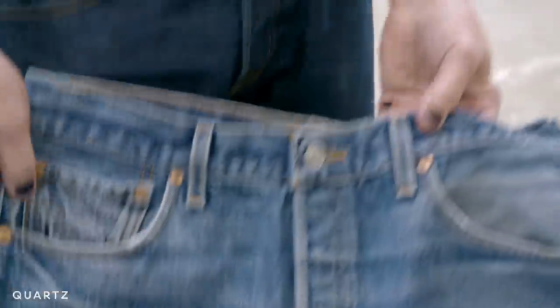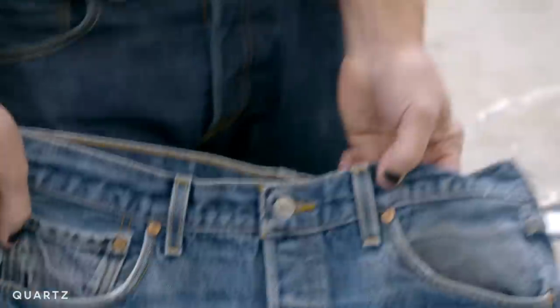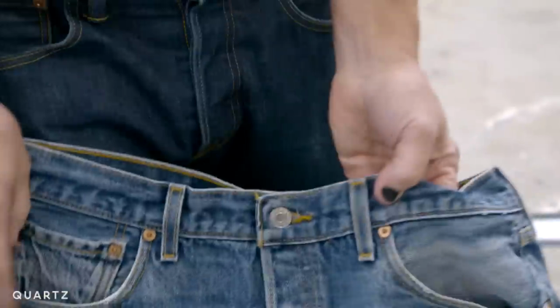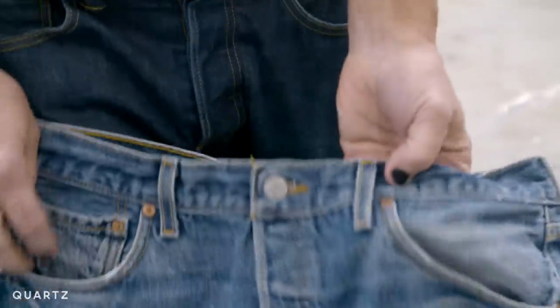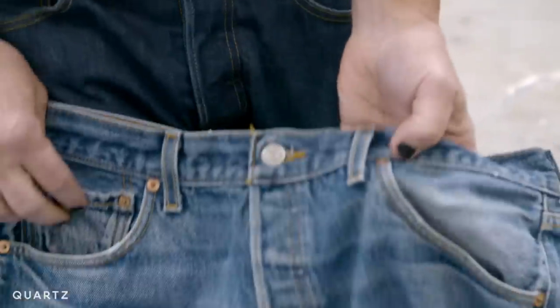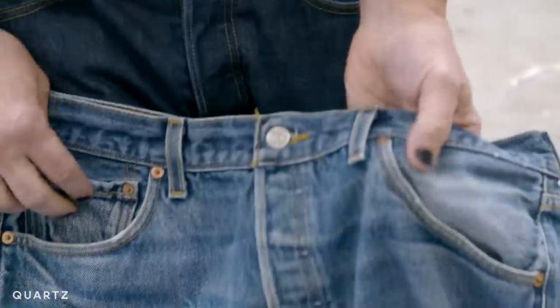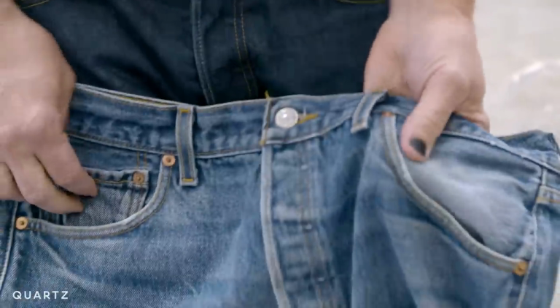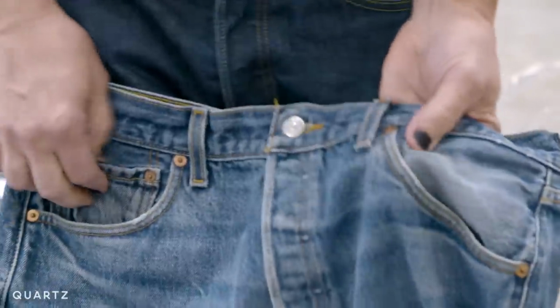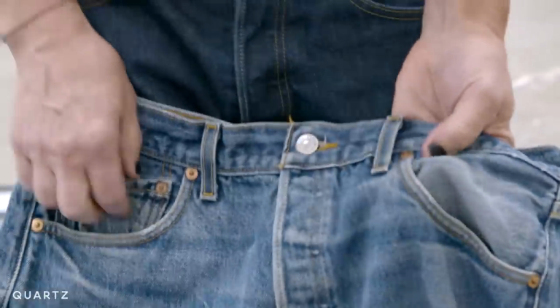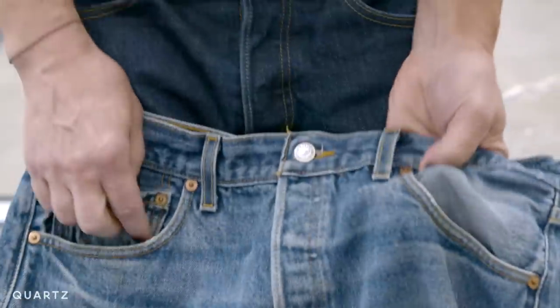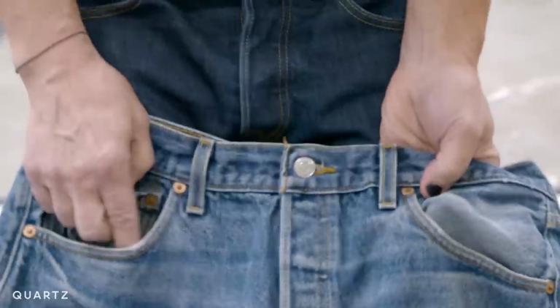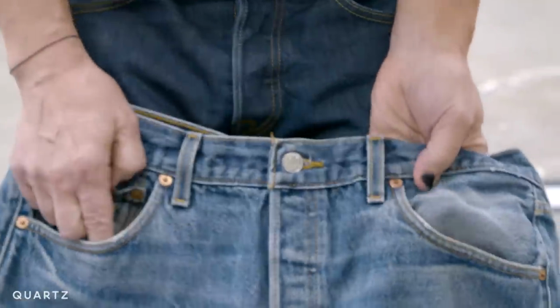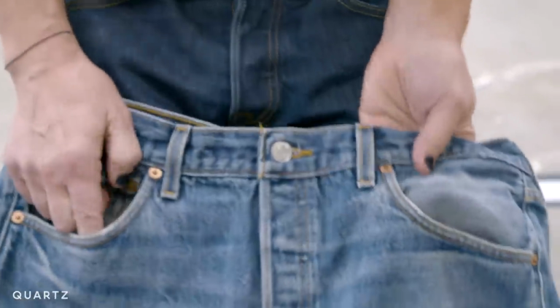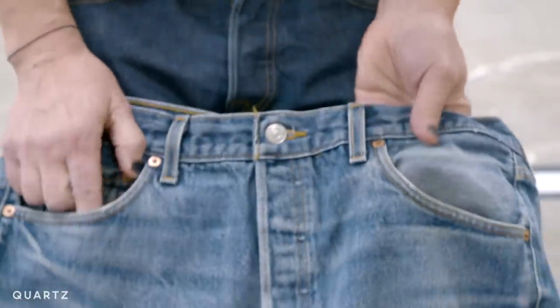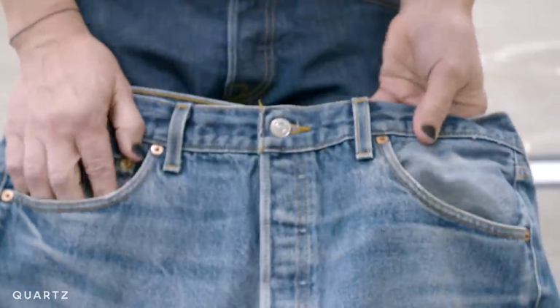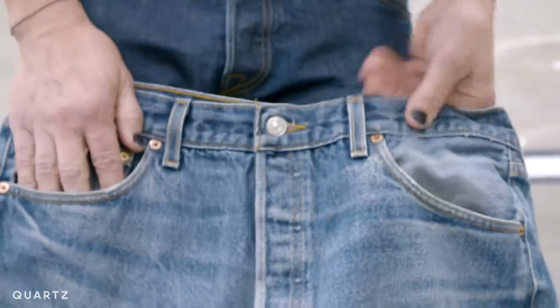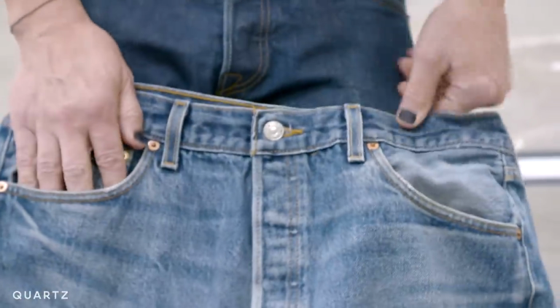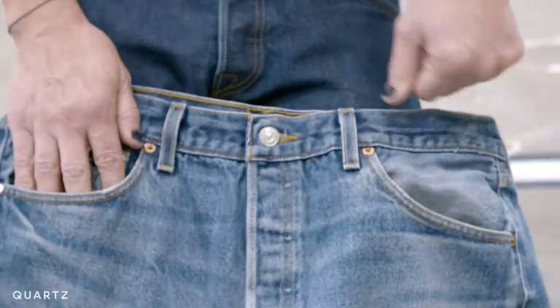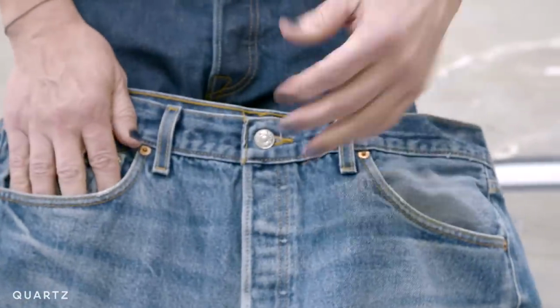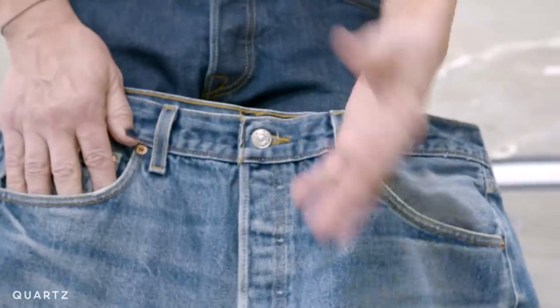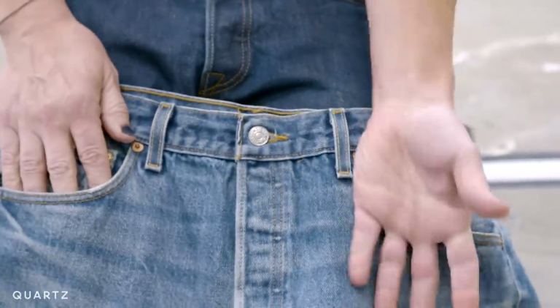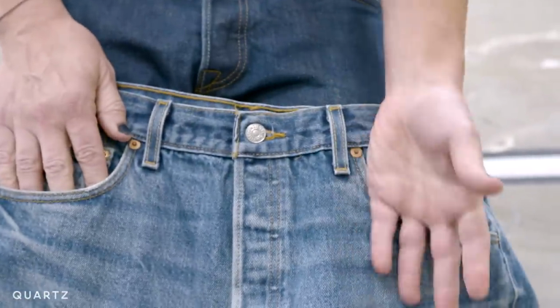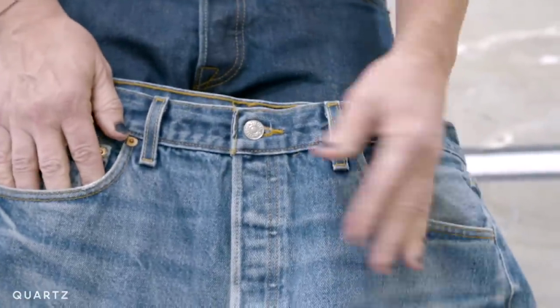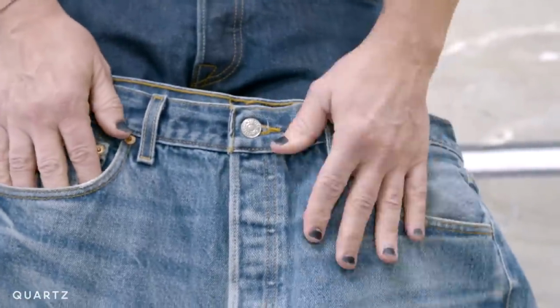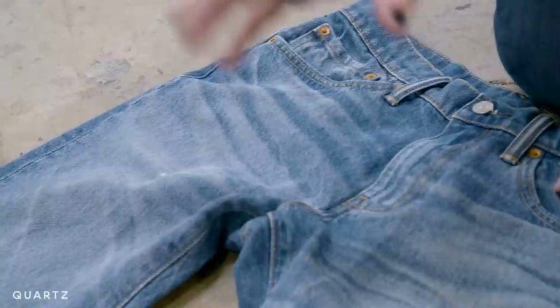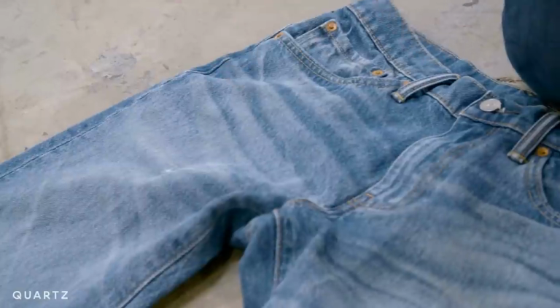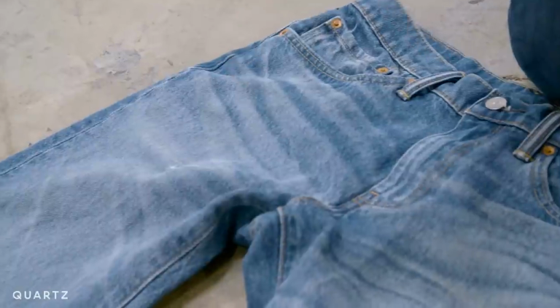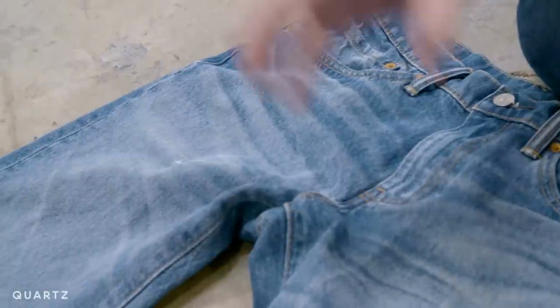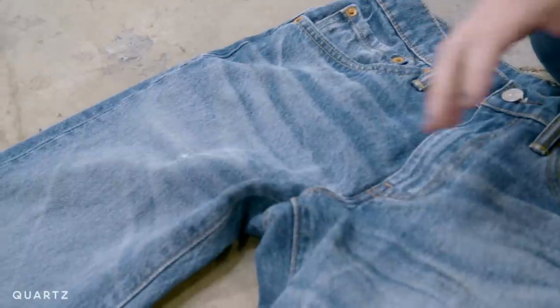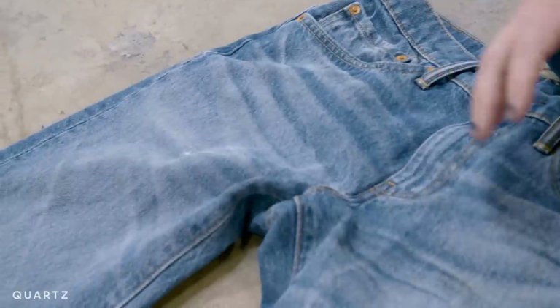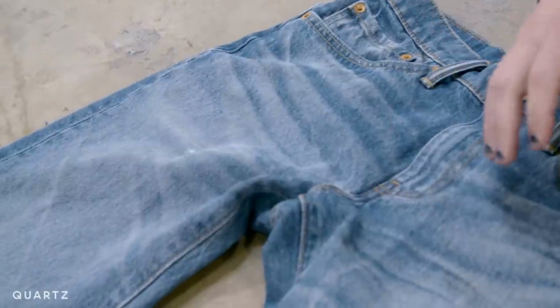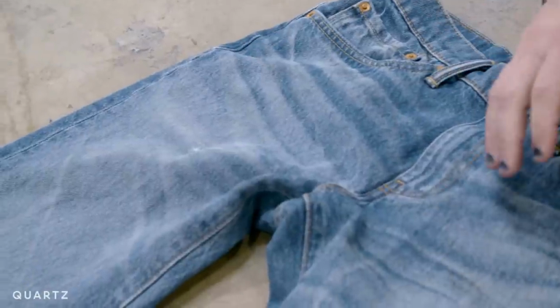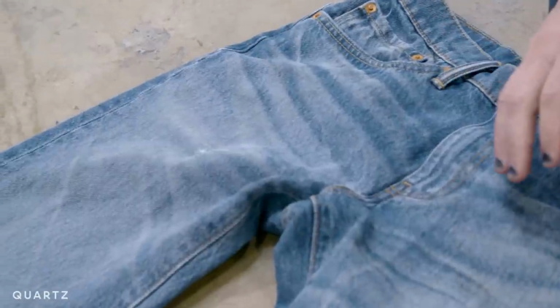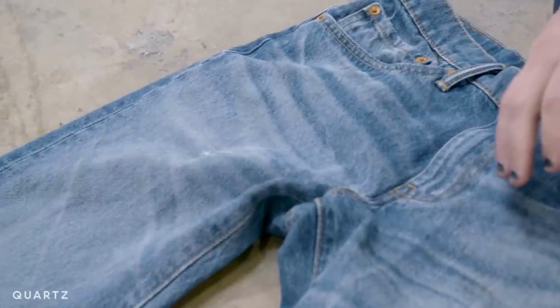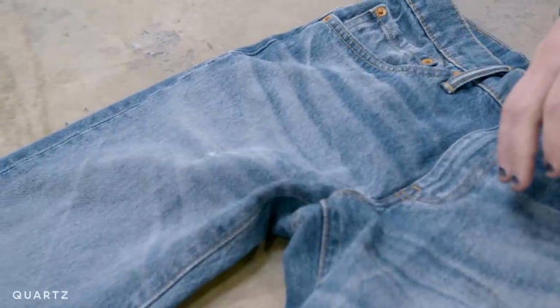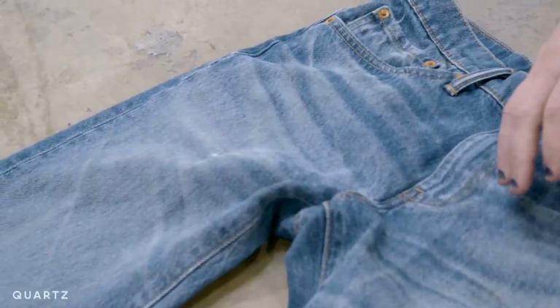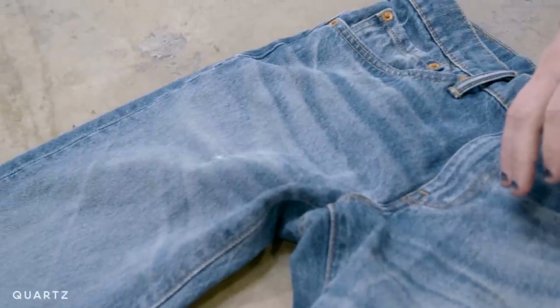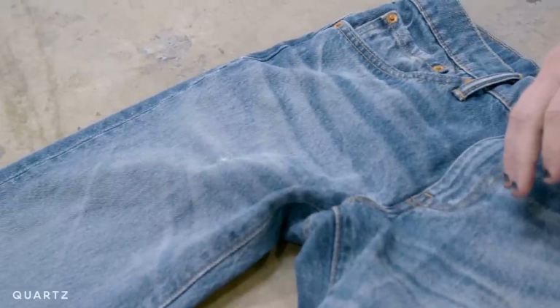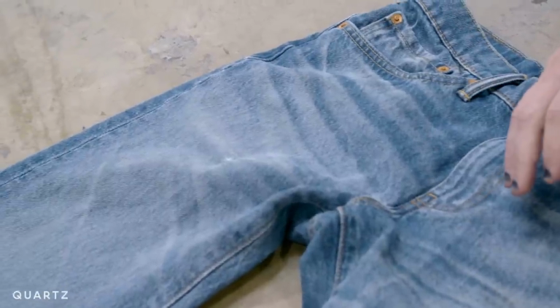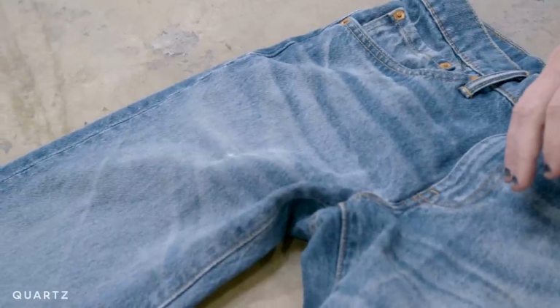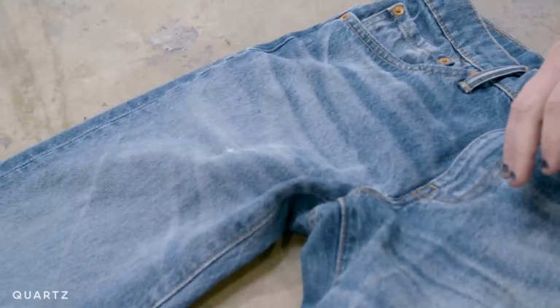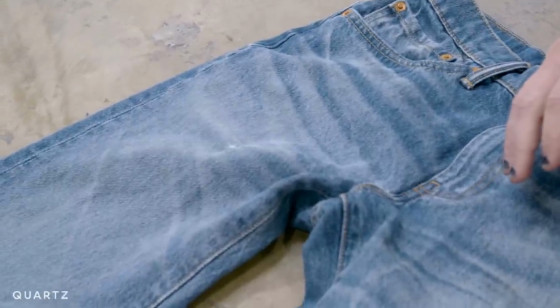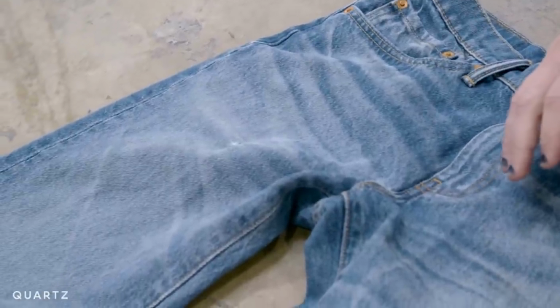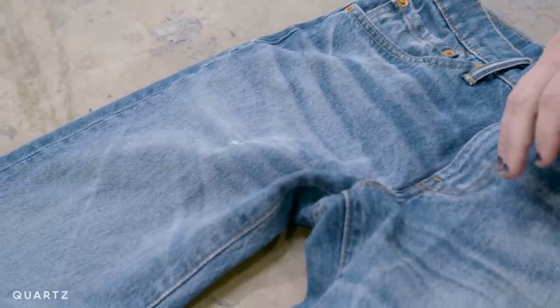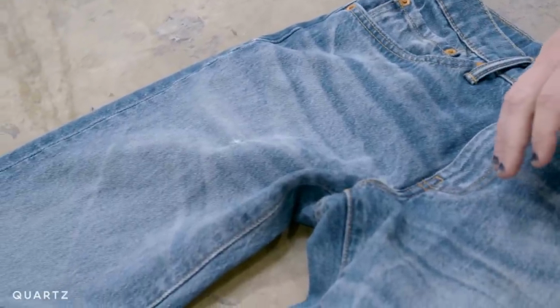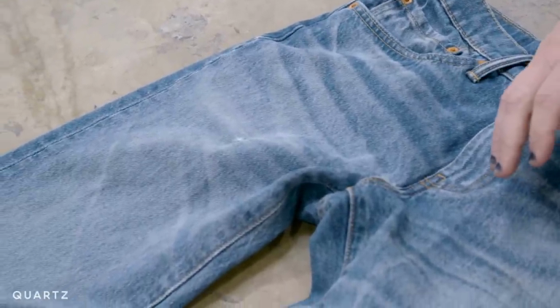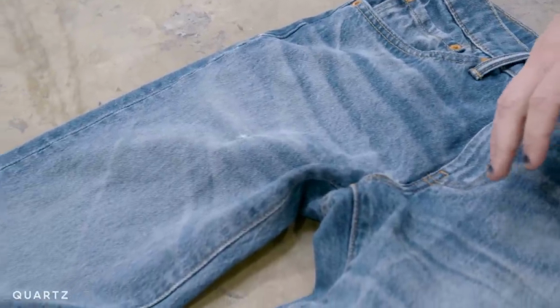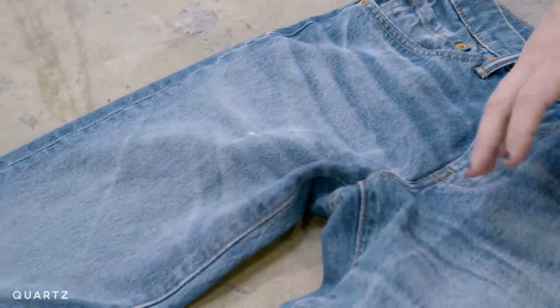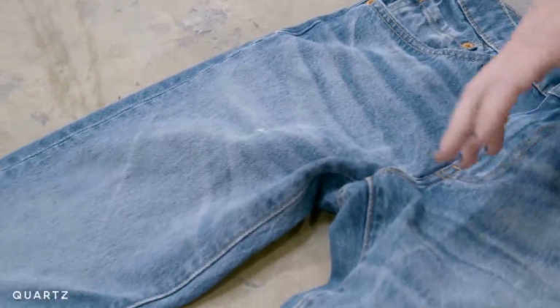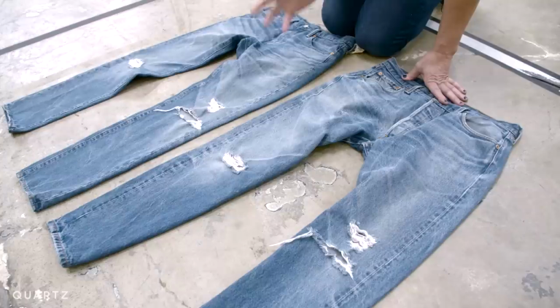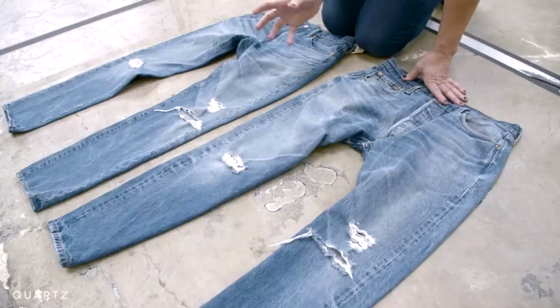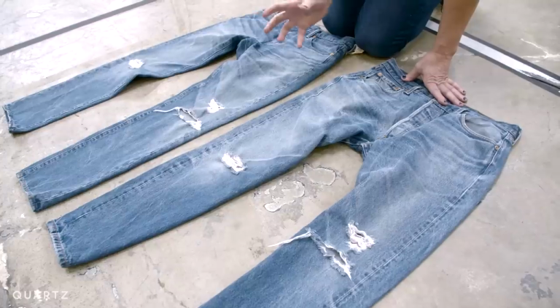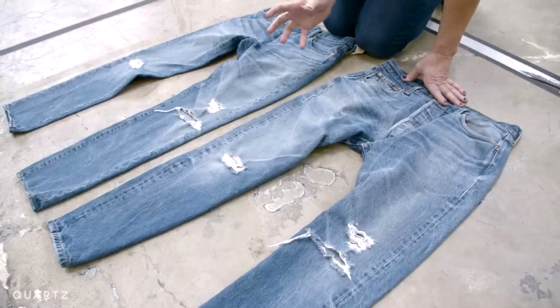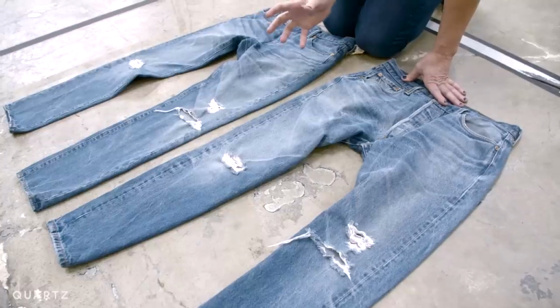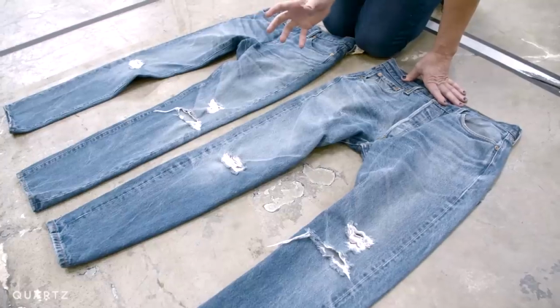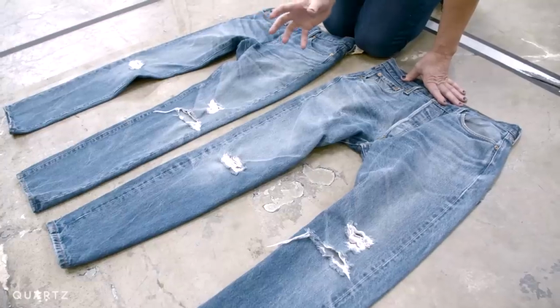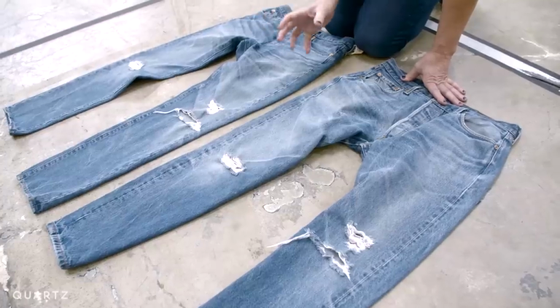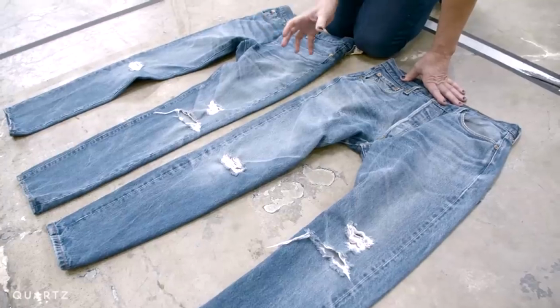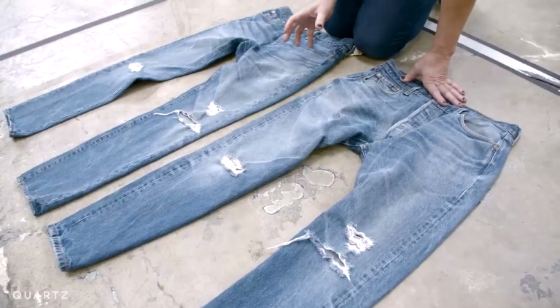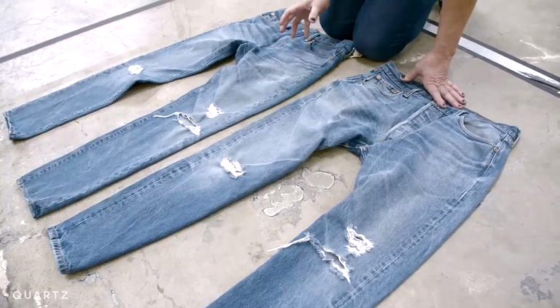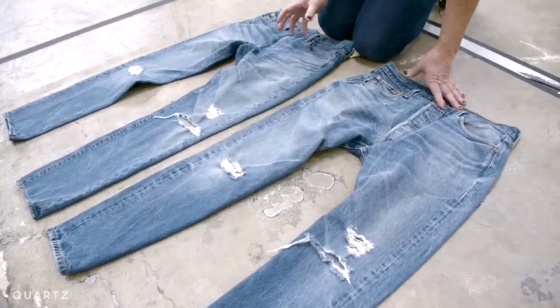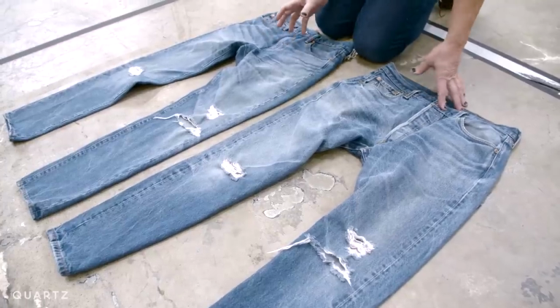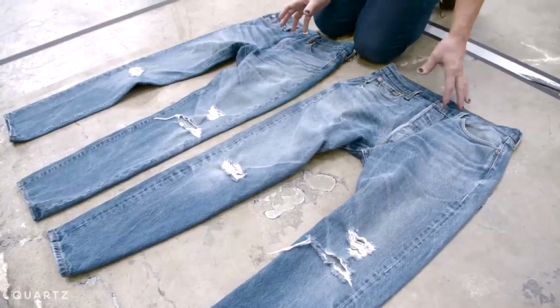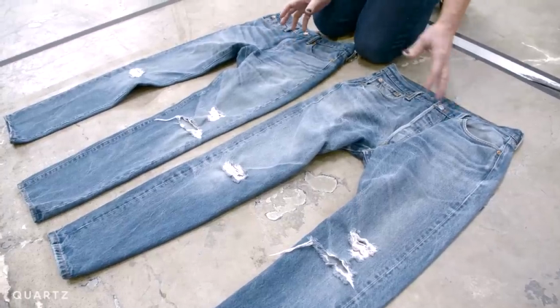One was worn for decades by a human, the other was broken in in 90 seconds by a laser. Can you tell them apart?